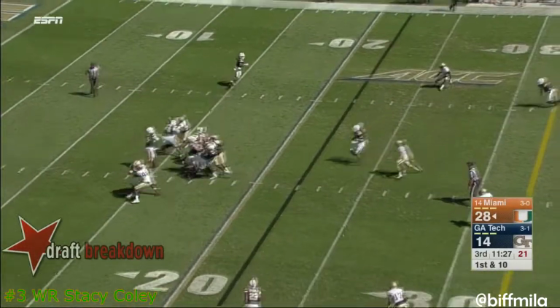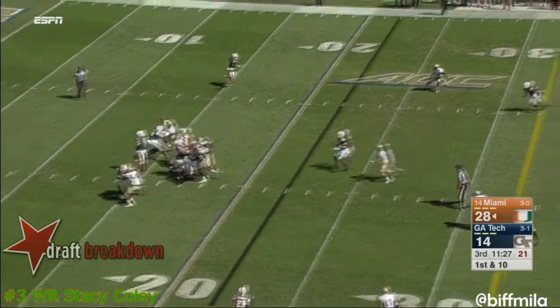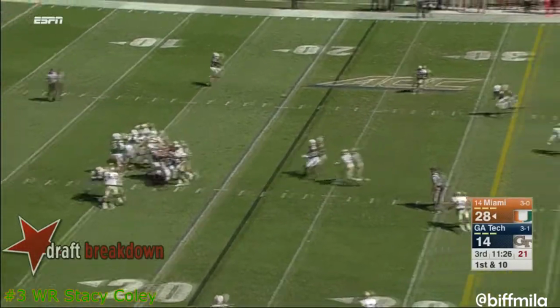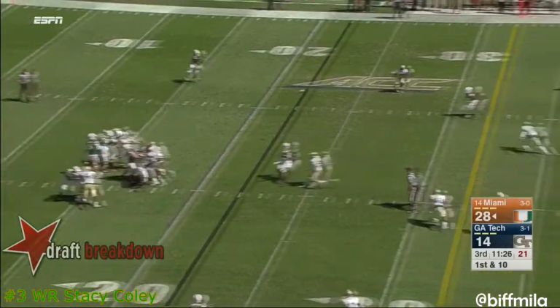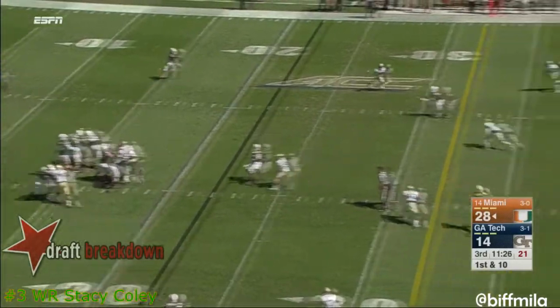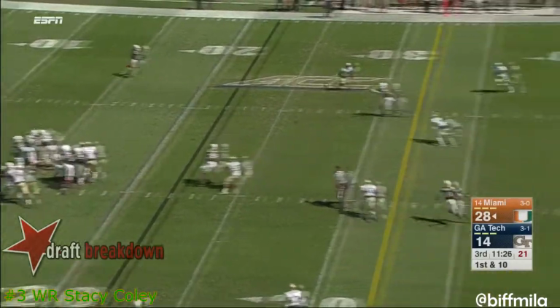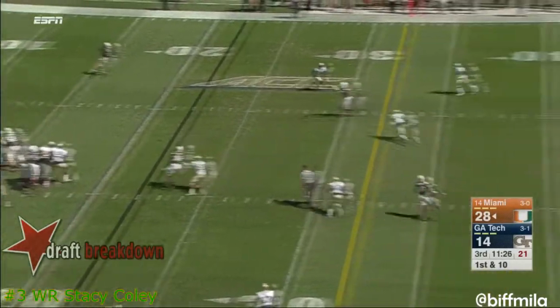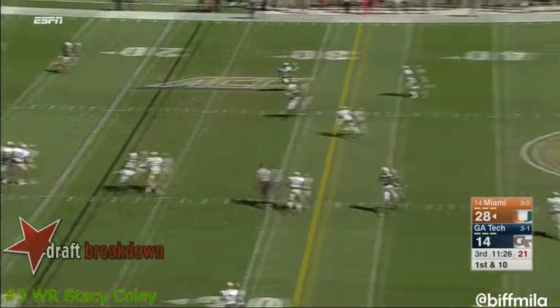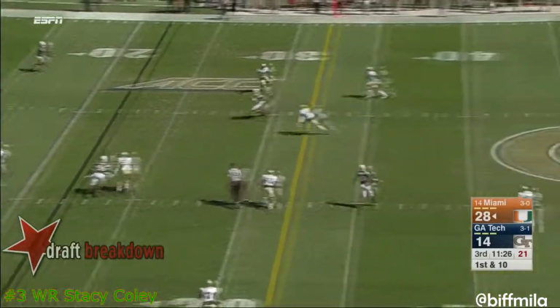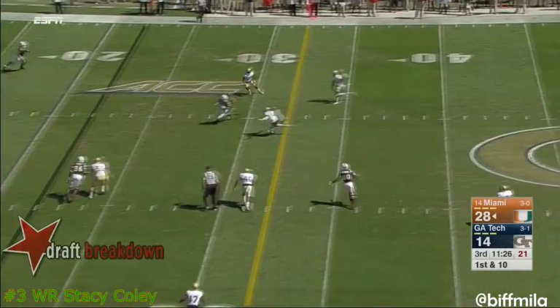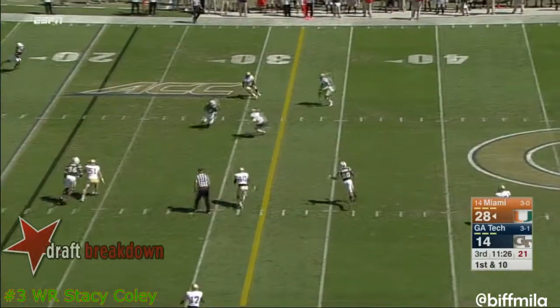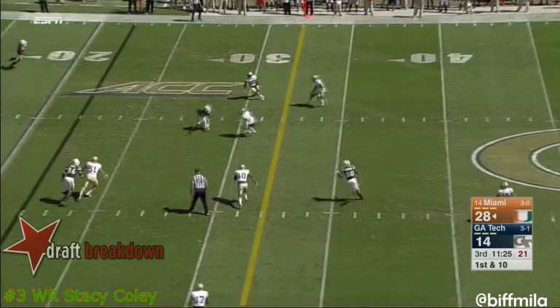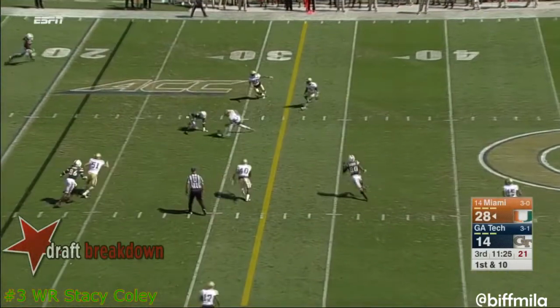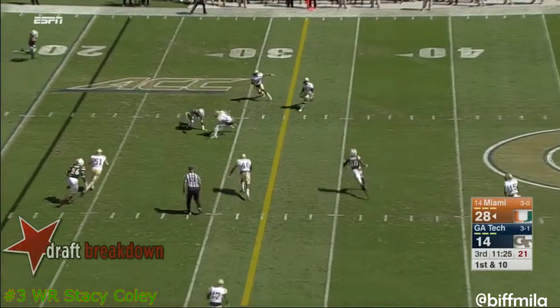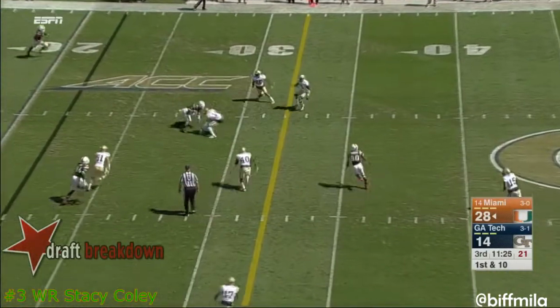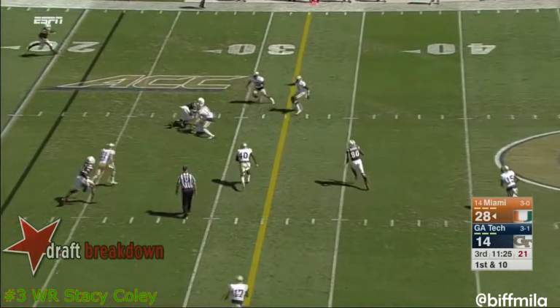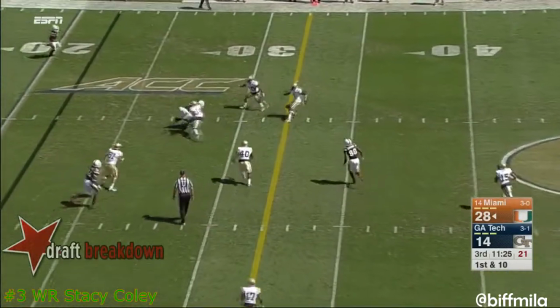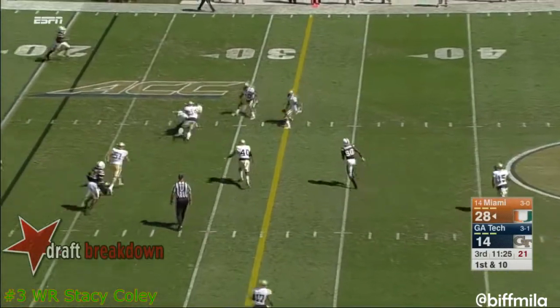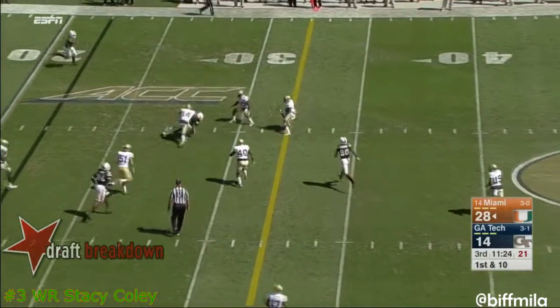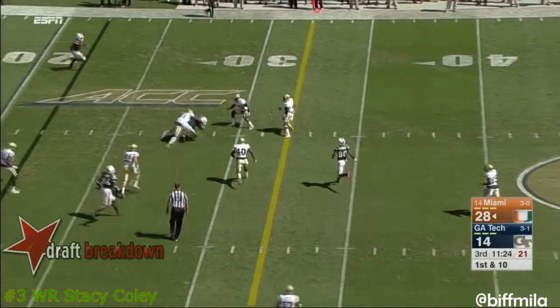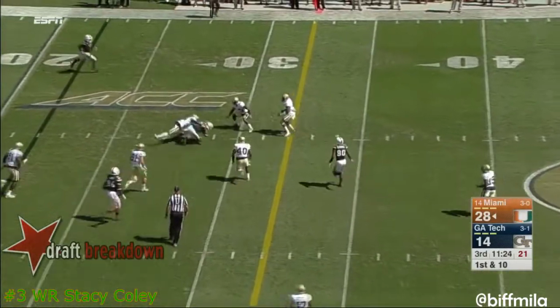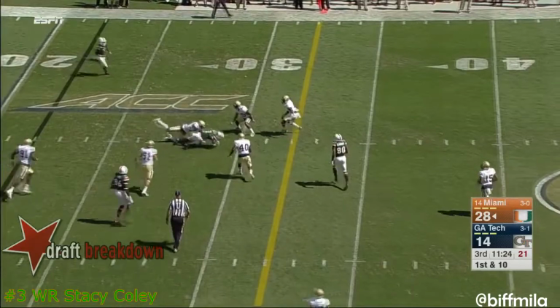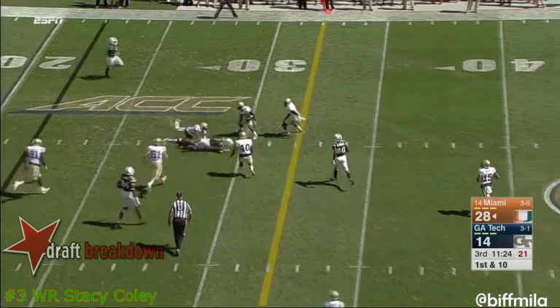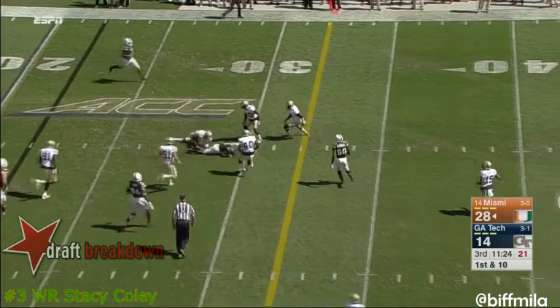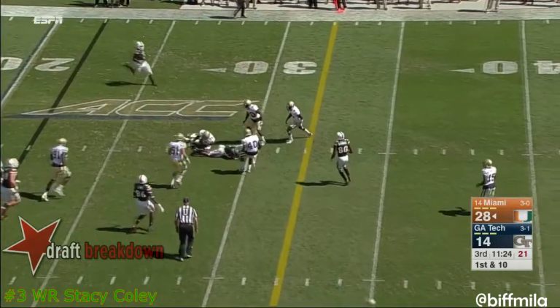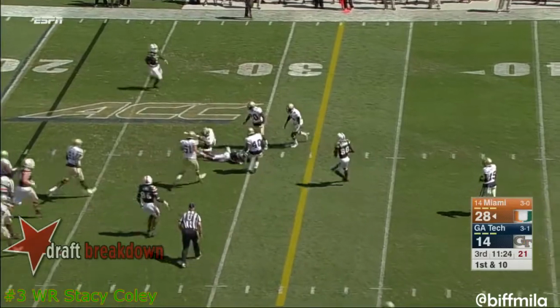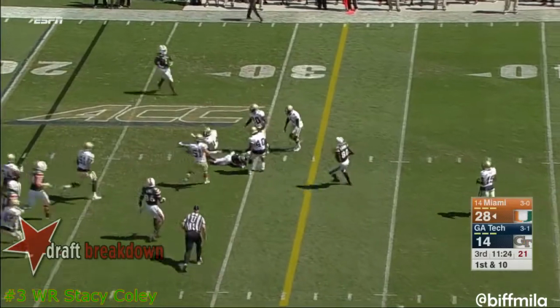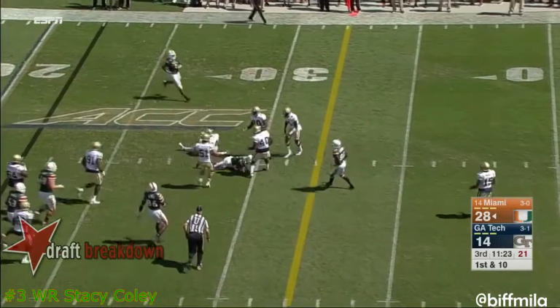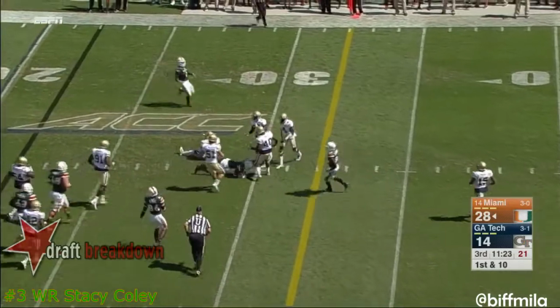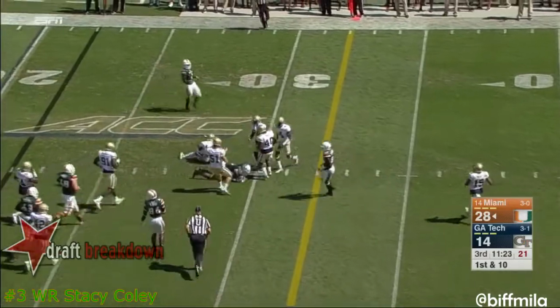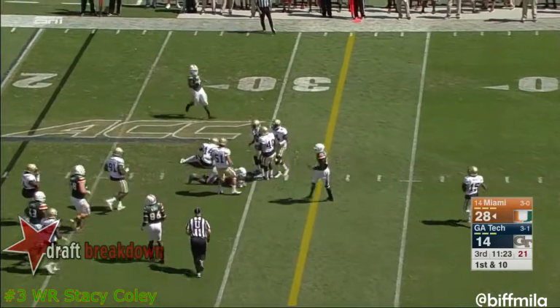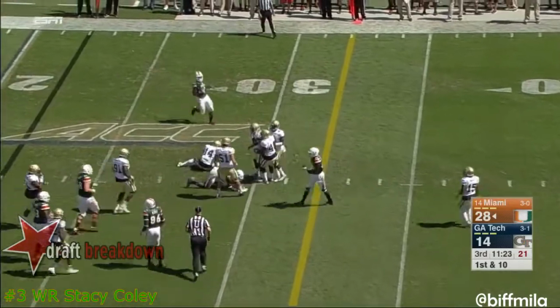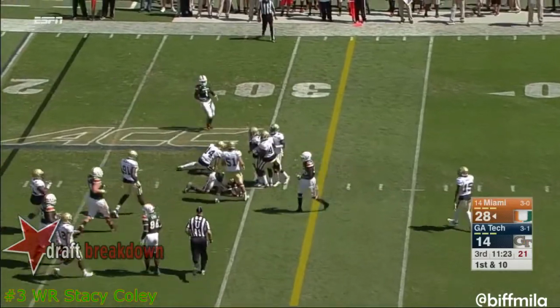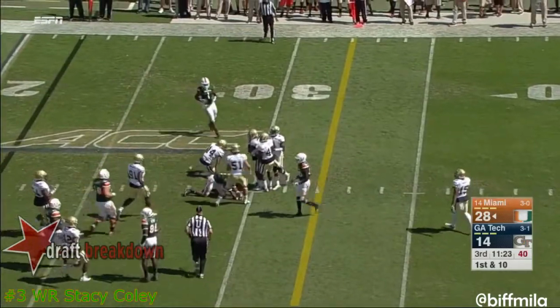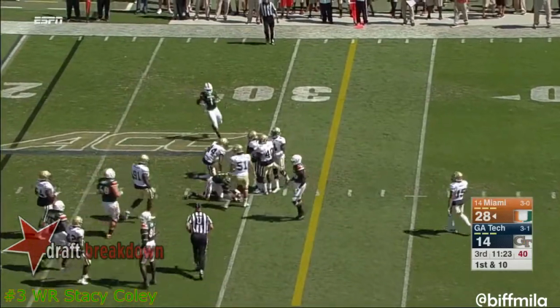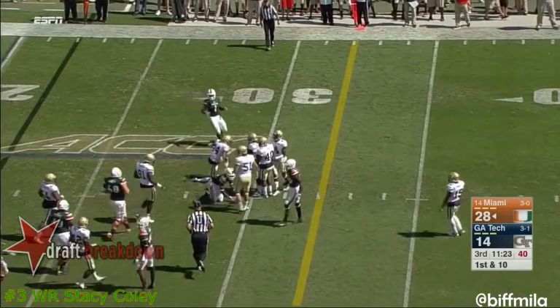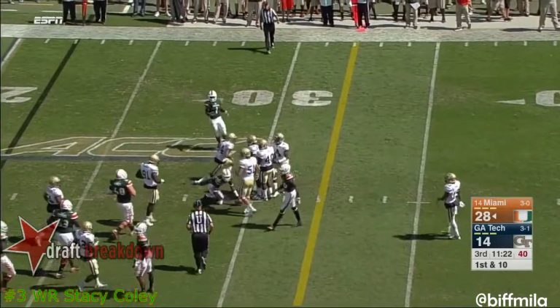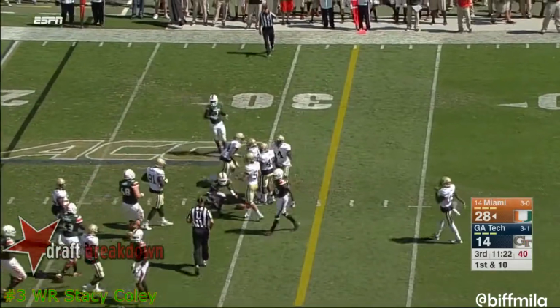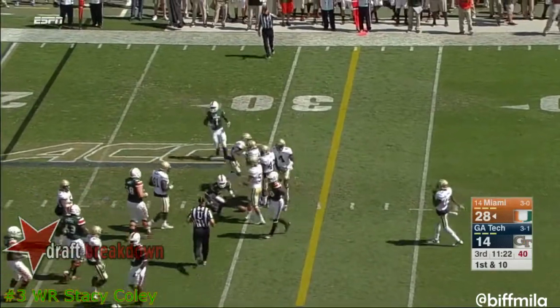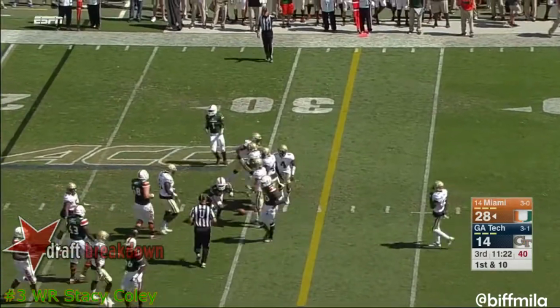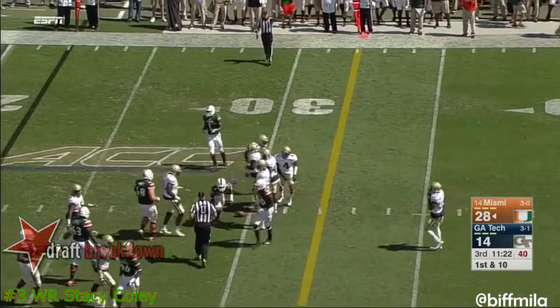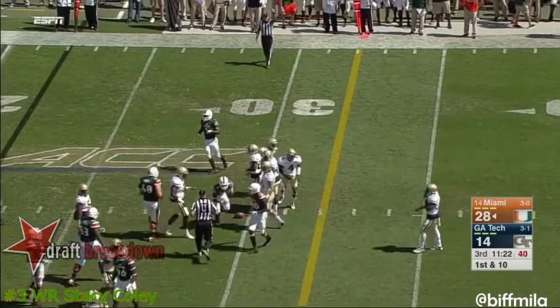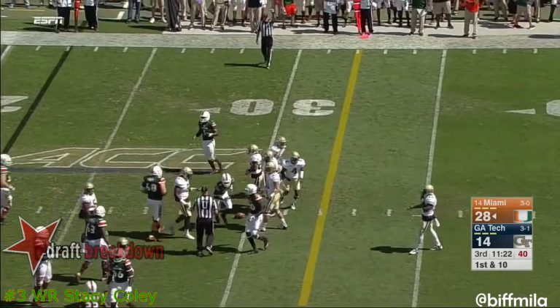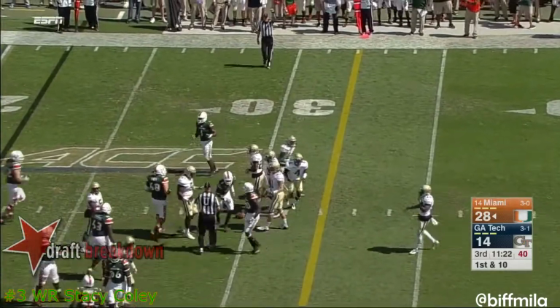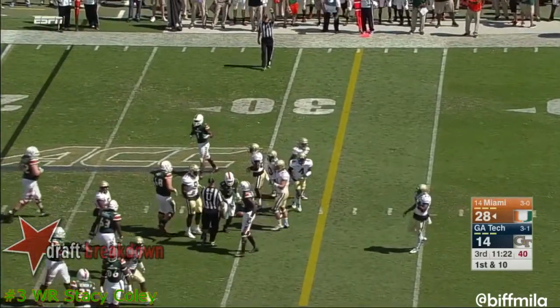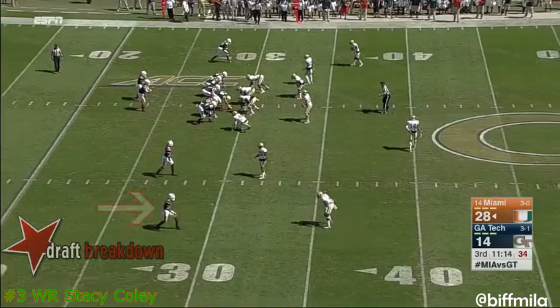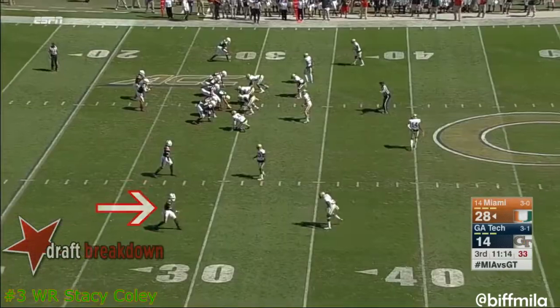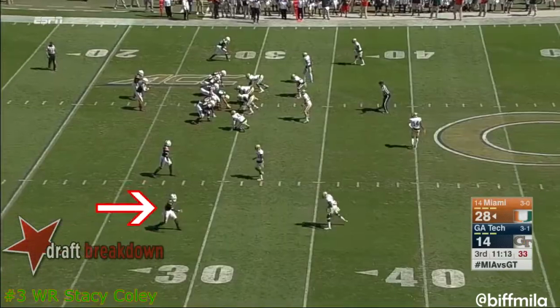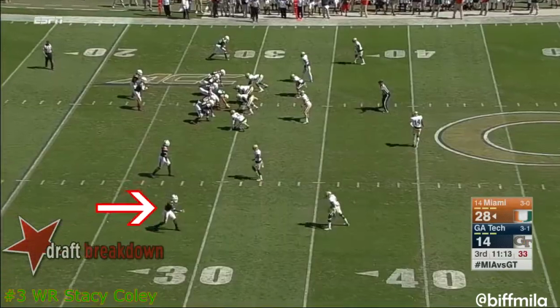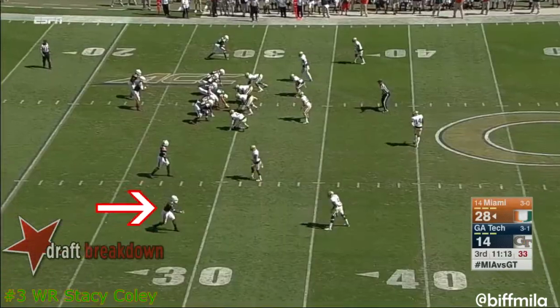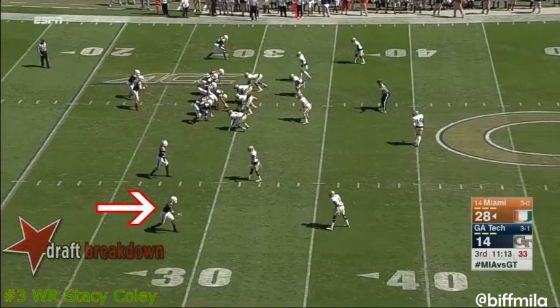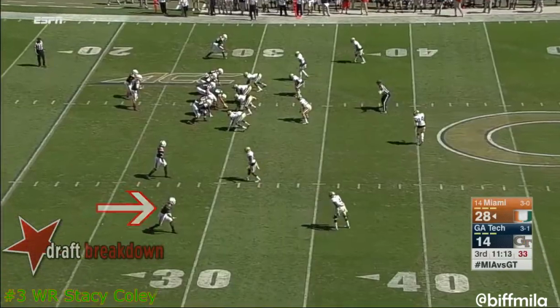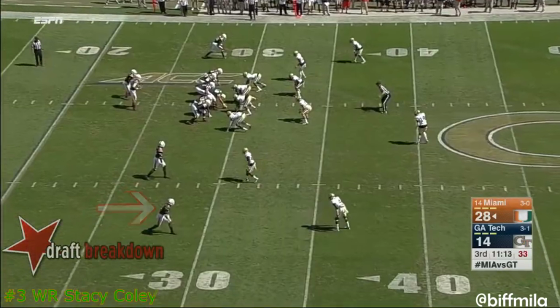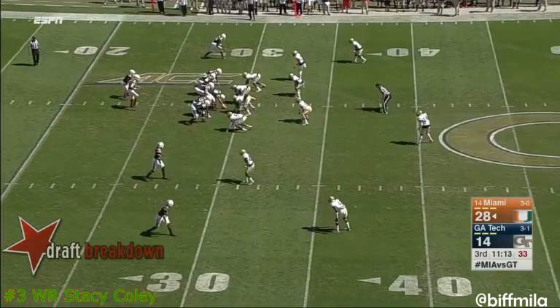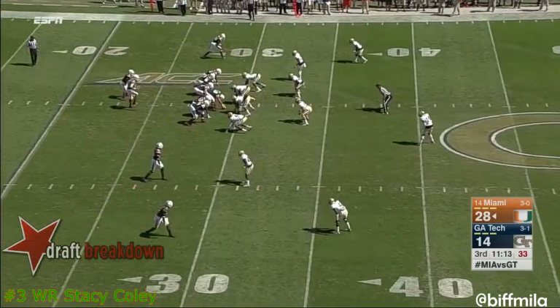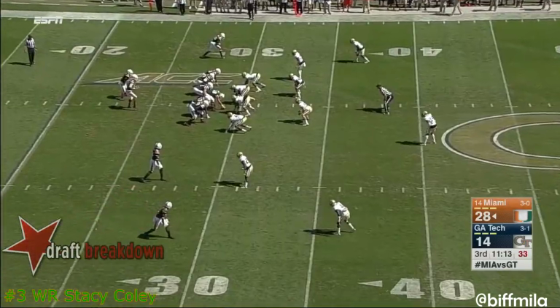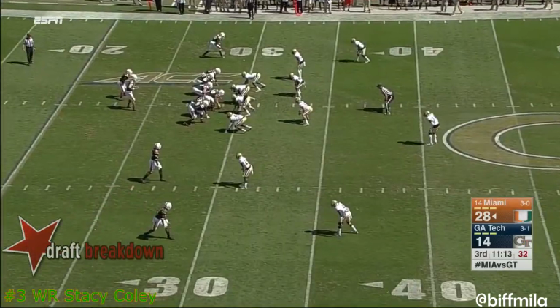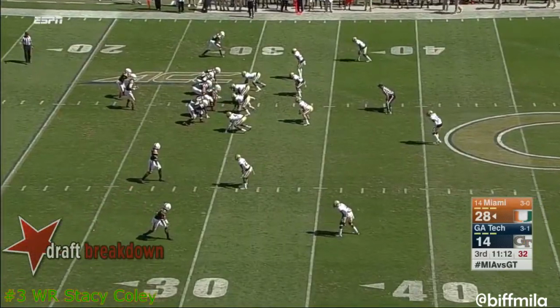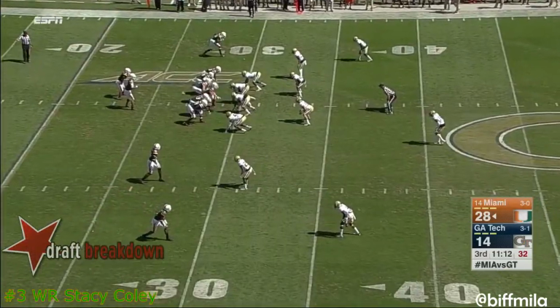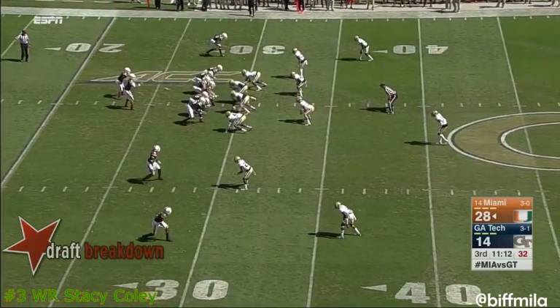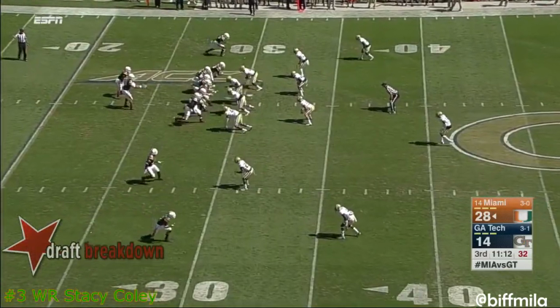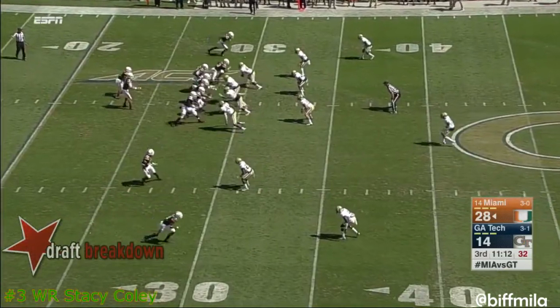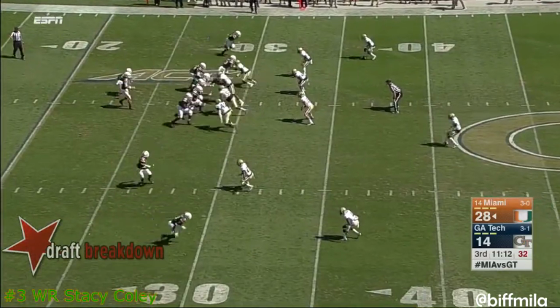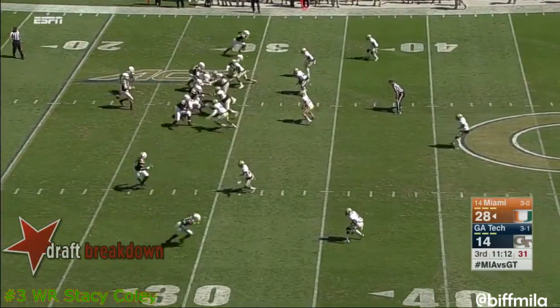There's a 25th. Kaya with a nice throw far side — caught. Stacey Coley on the comeback. First down, because the defense is thinking run.